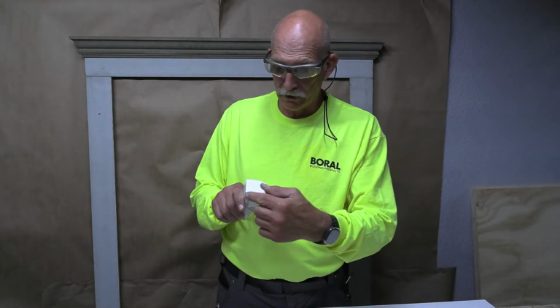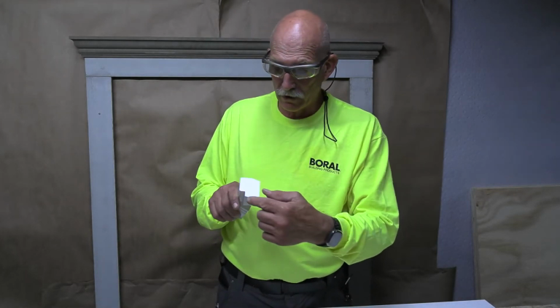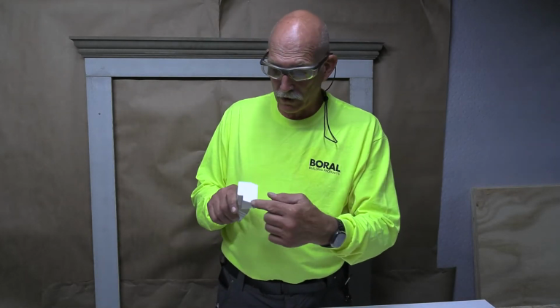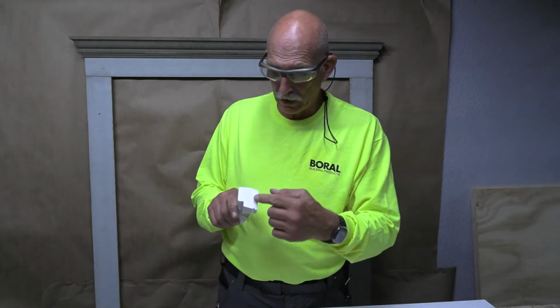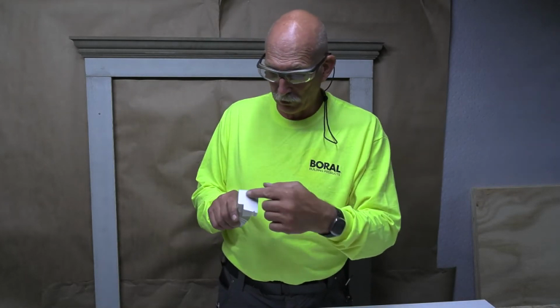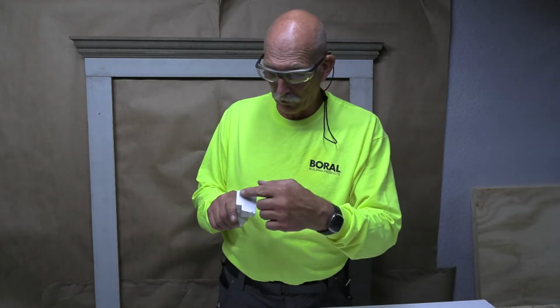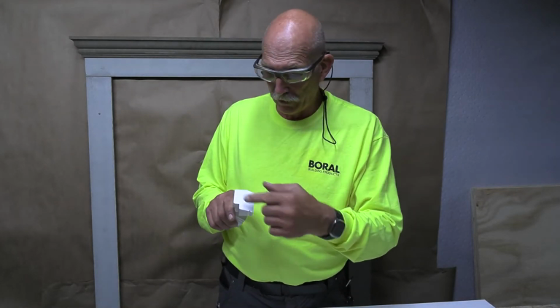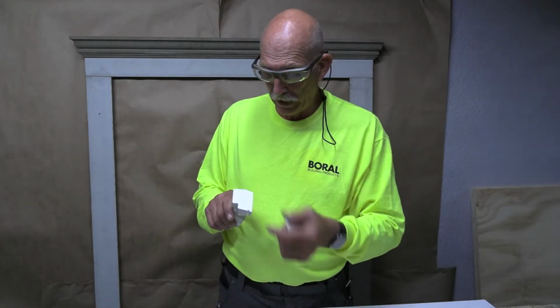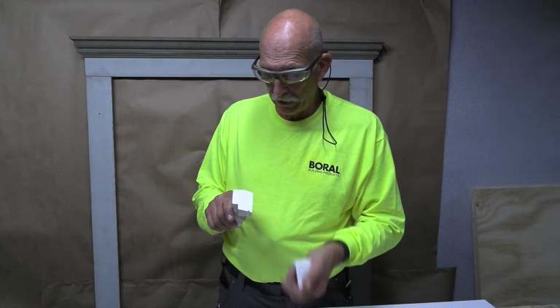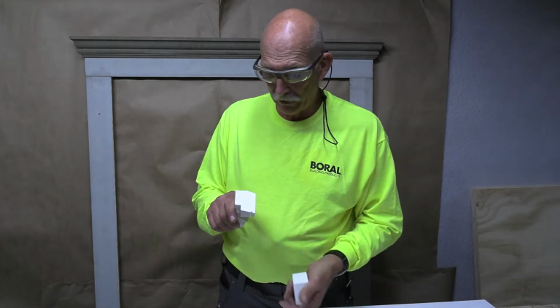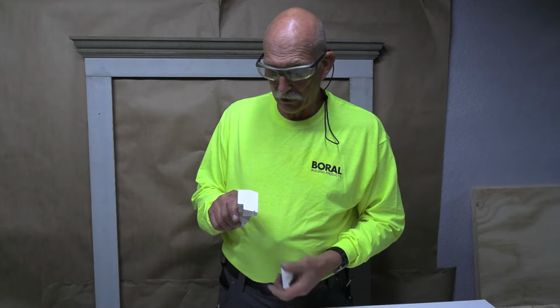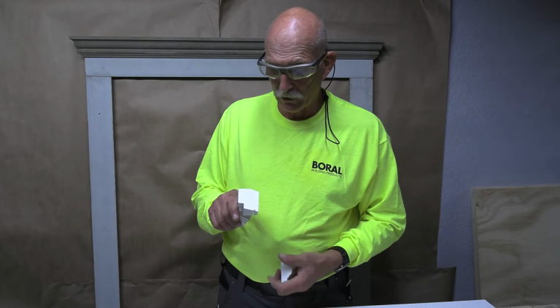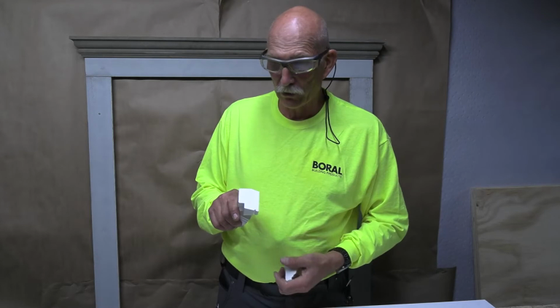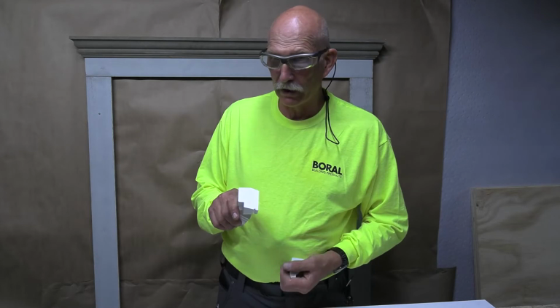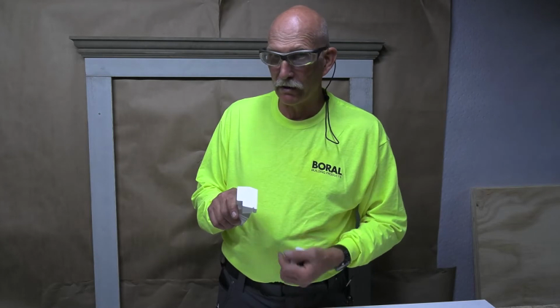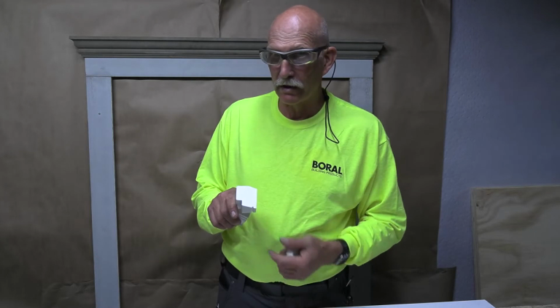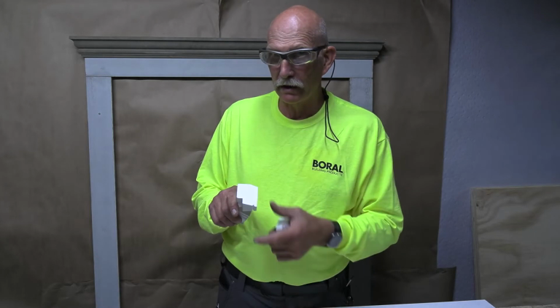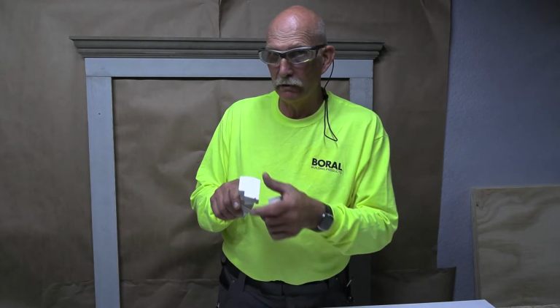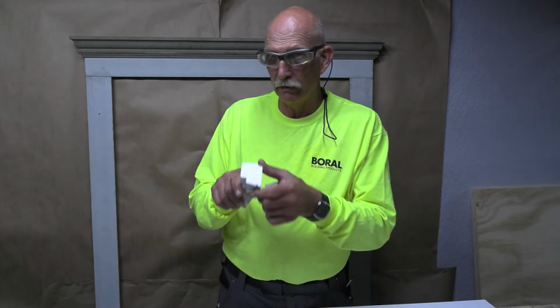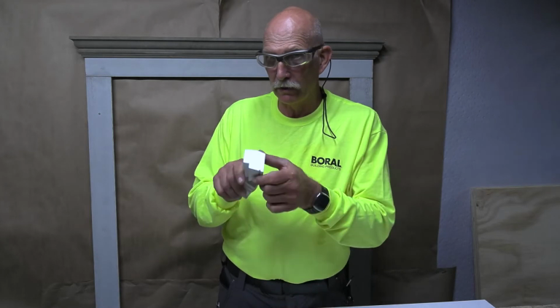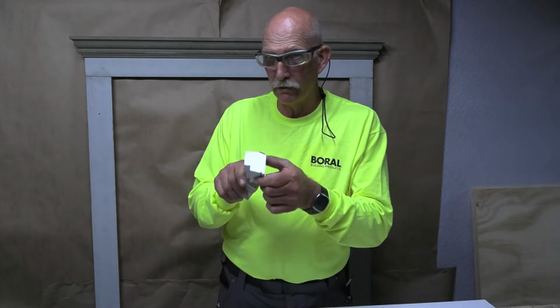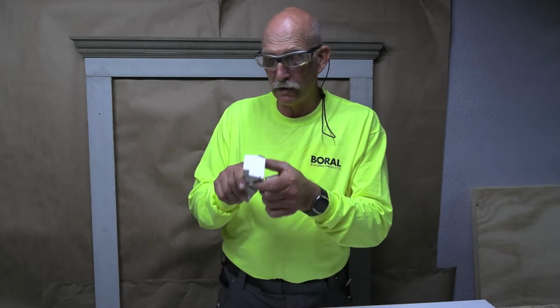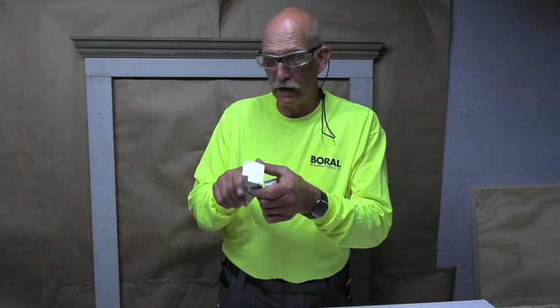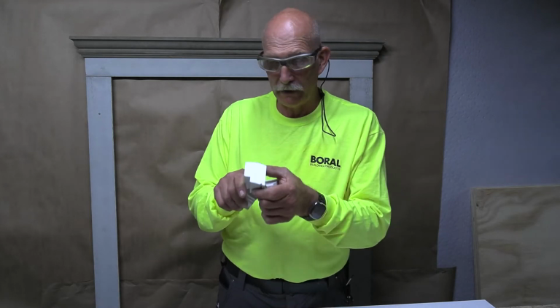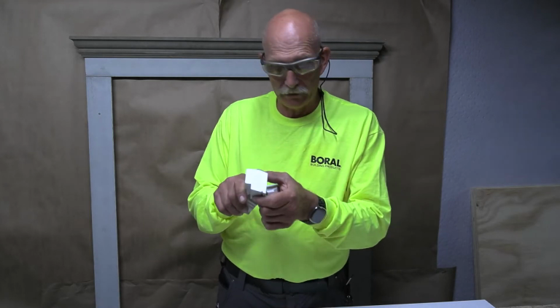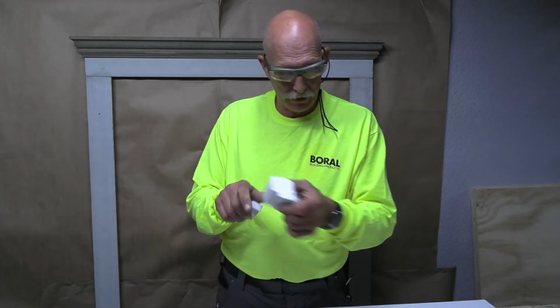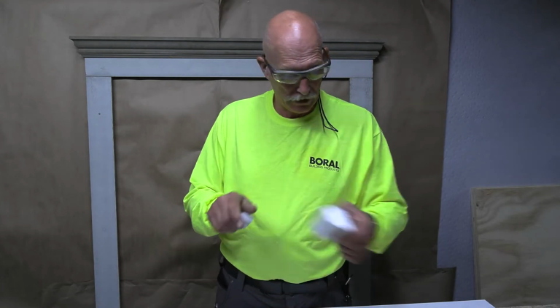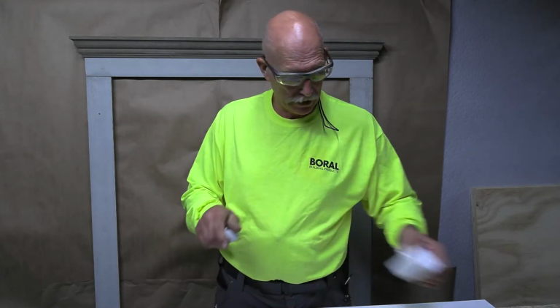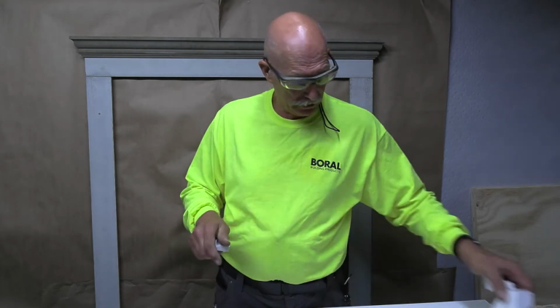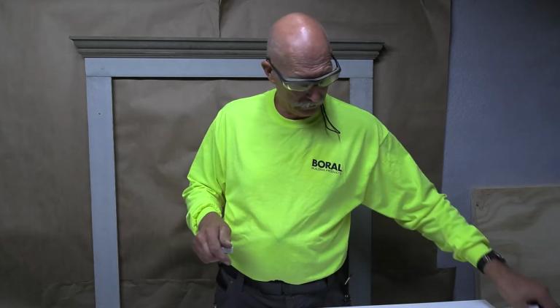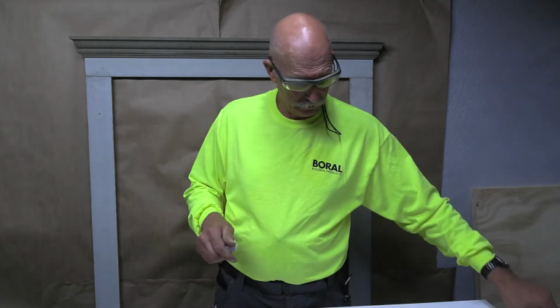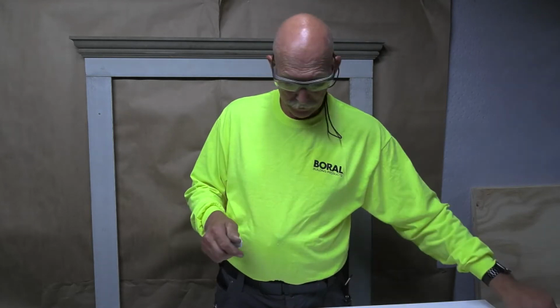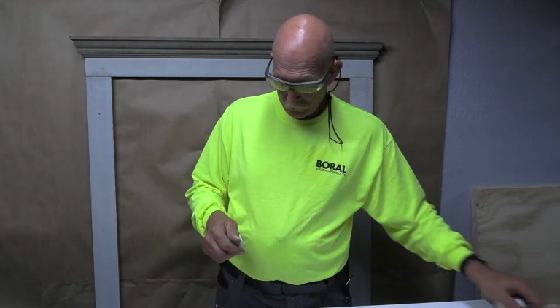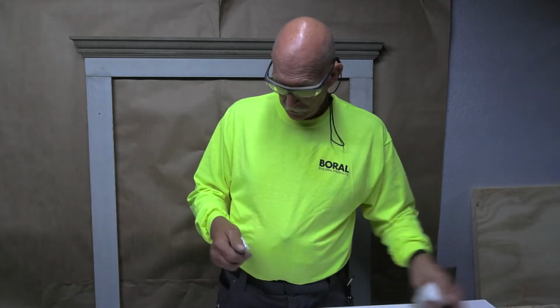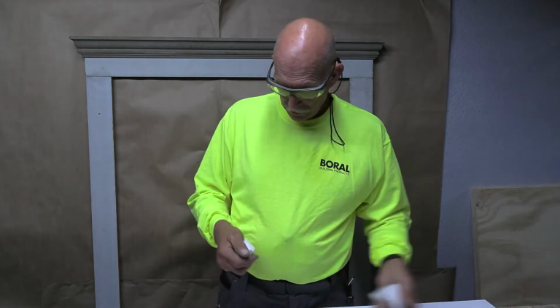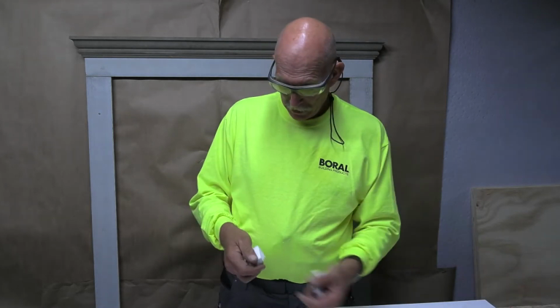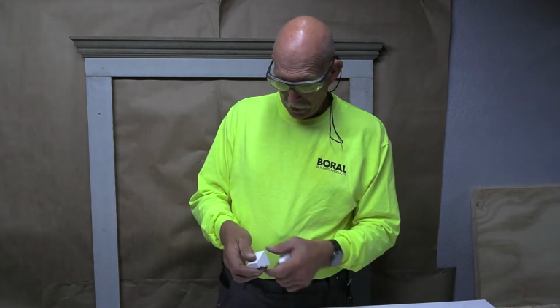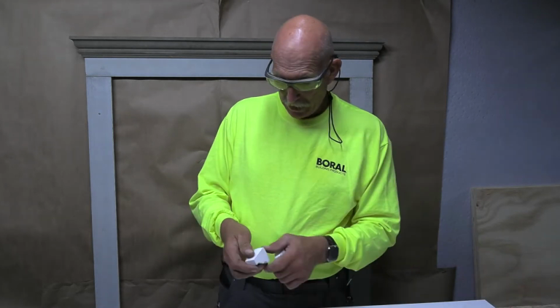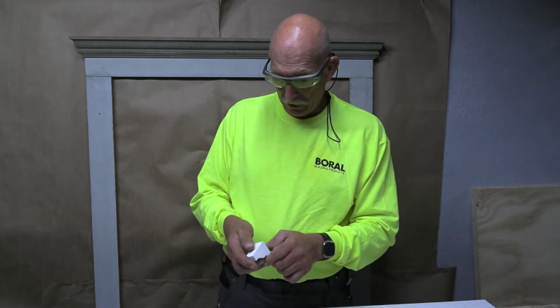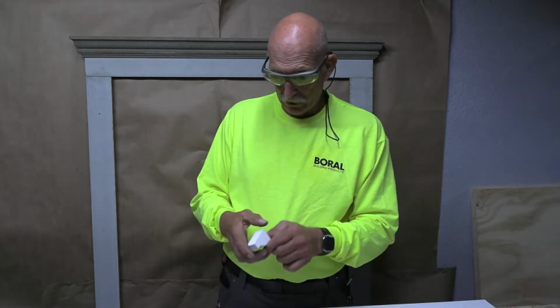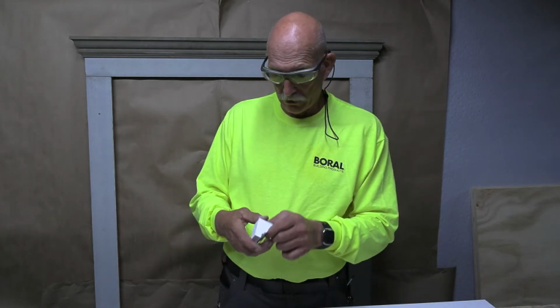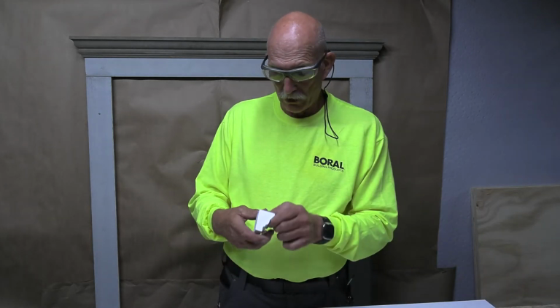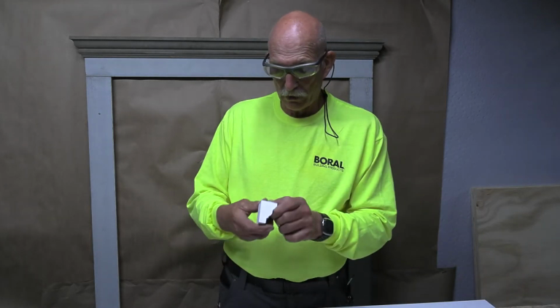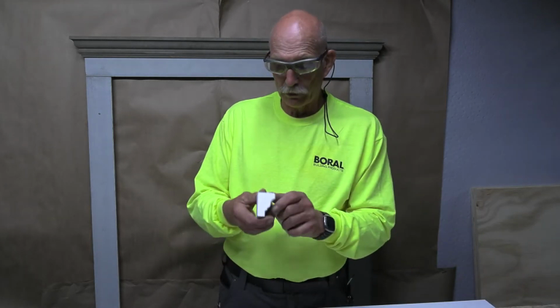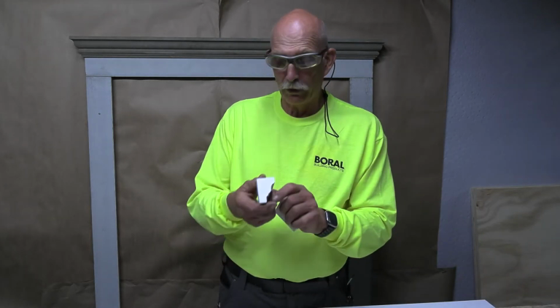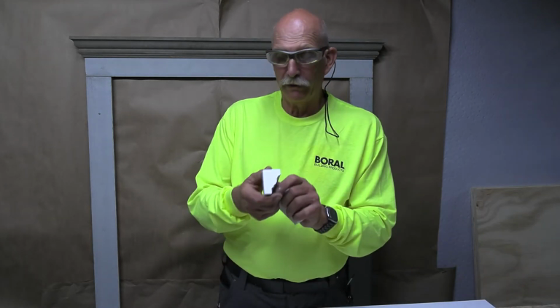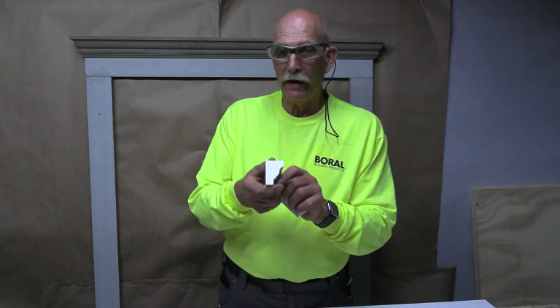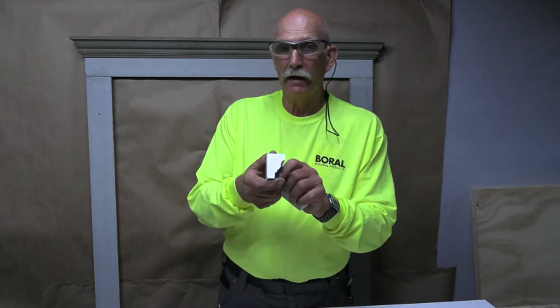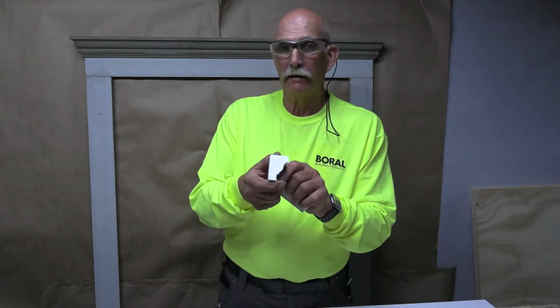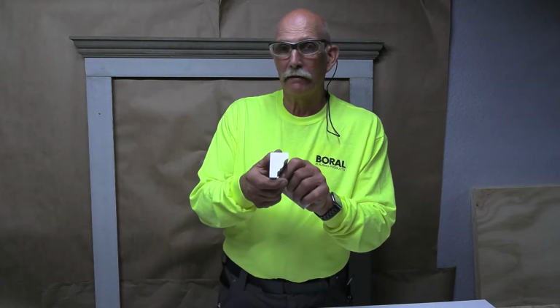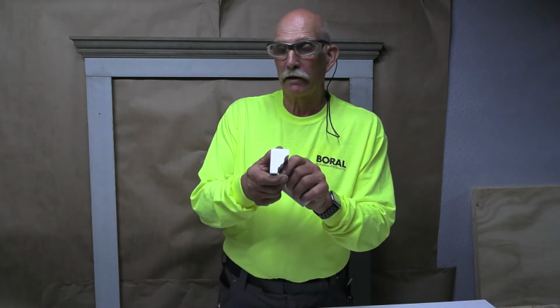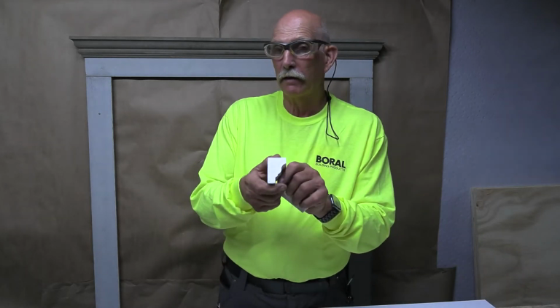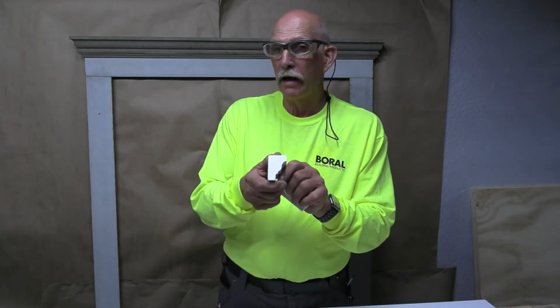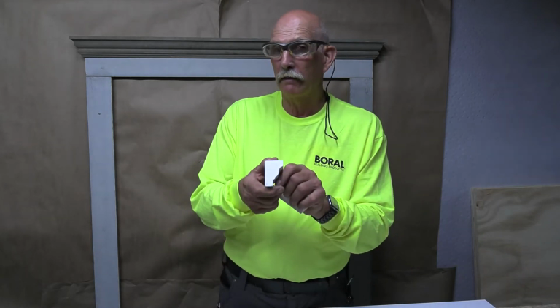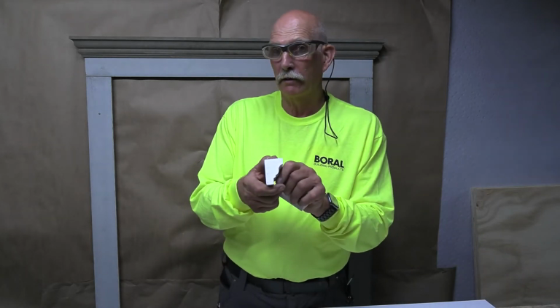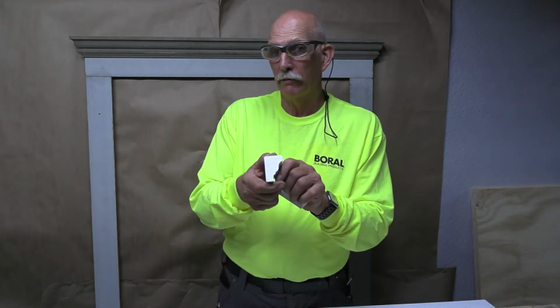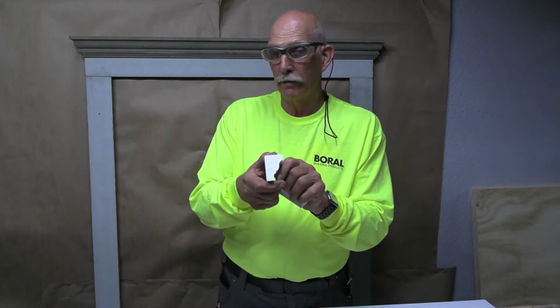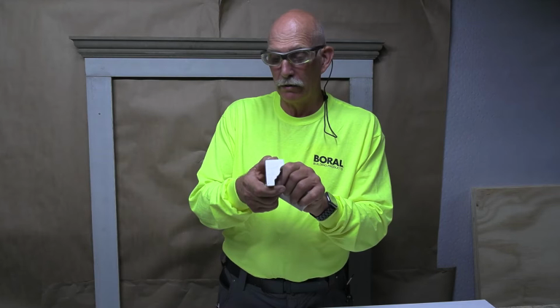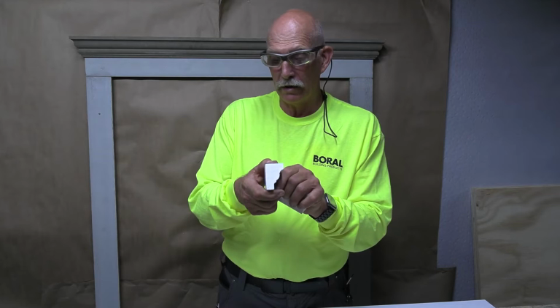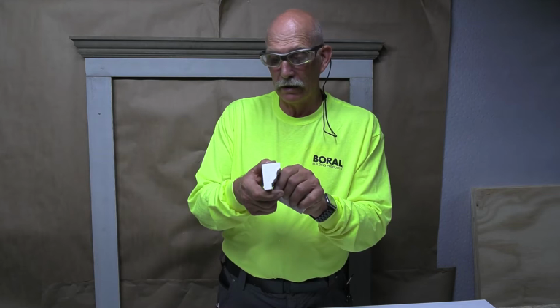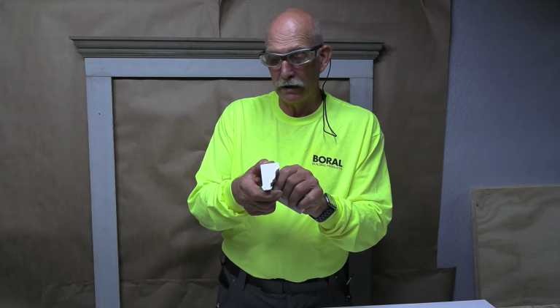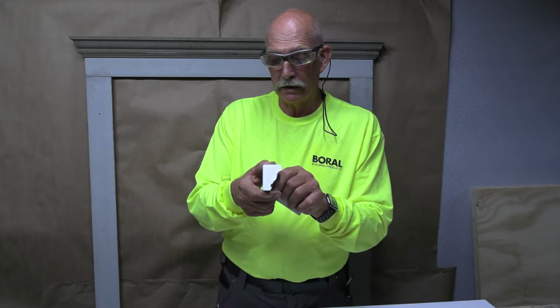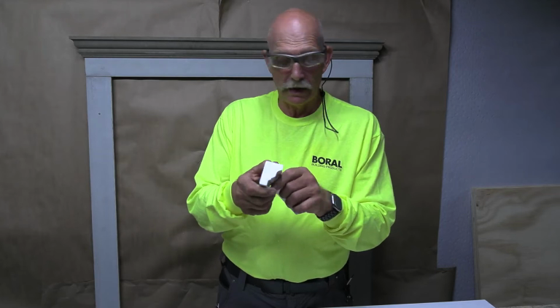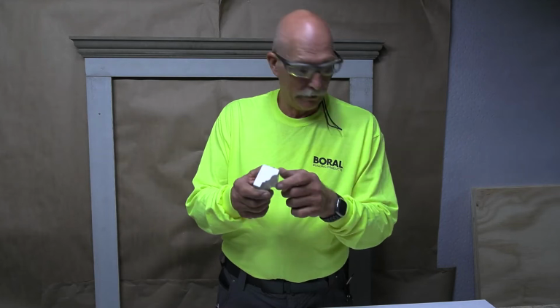This is a profile of a historic sill — we'll use that for the sill. And this is the profile of the crown that we'll be using at the top.